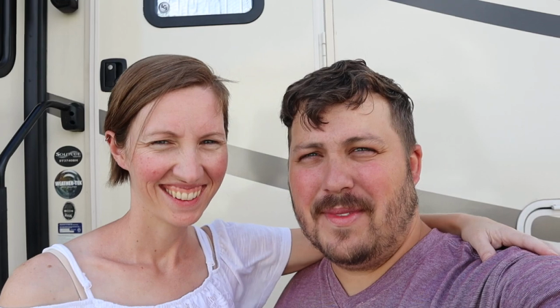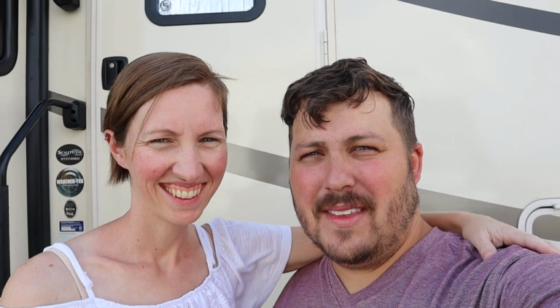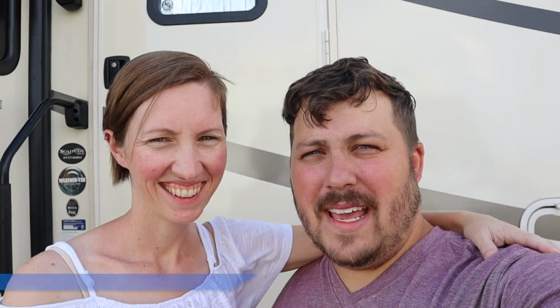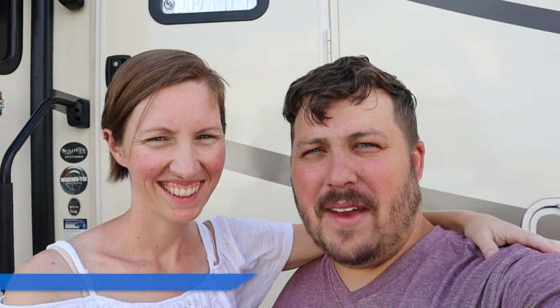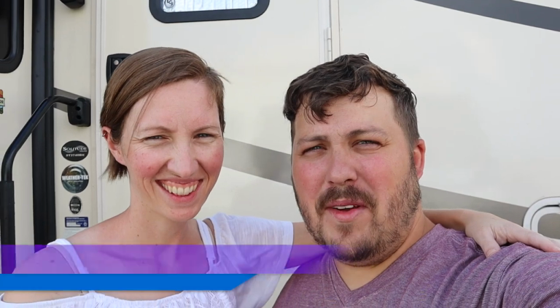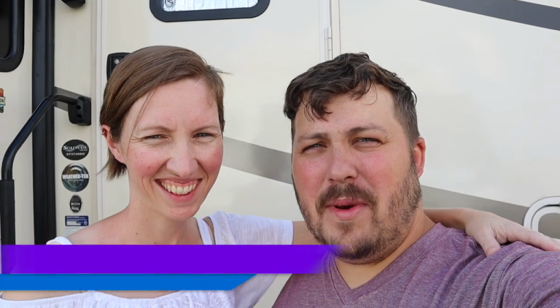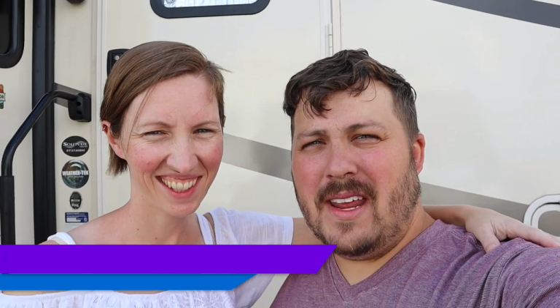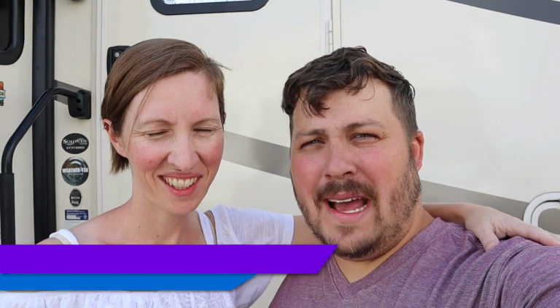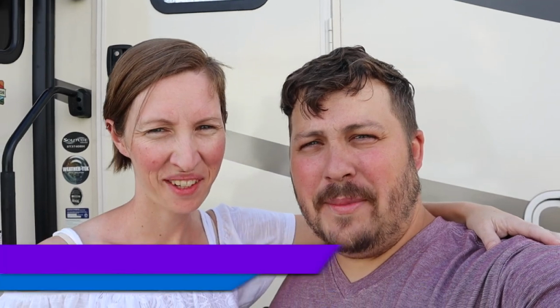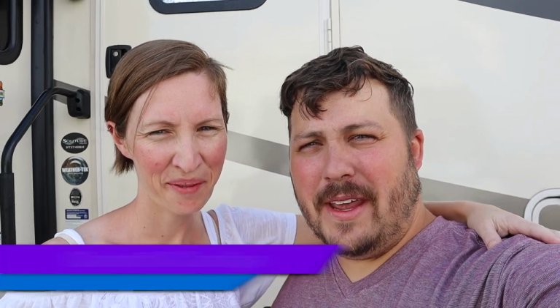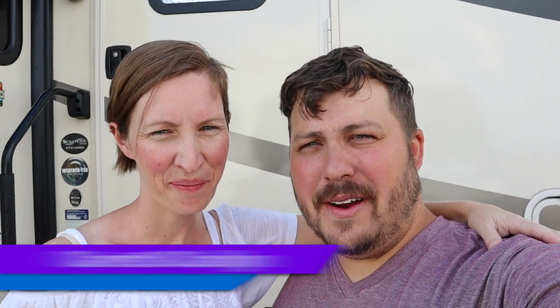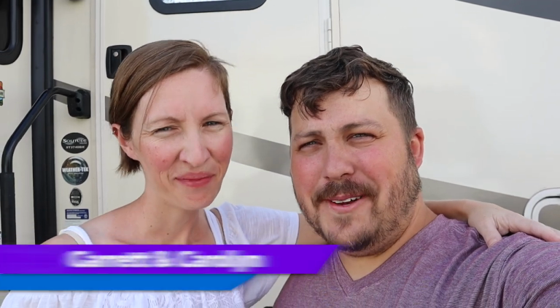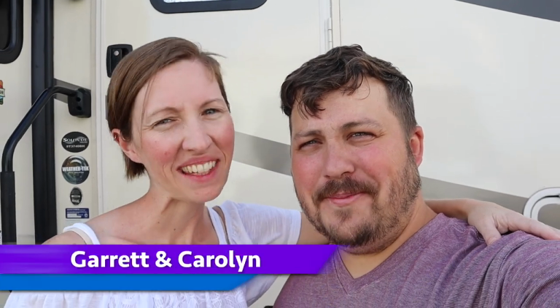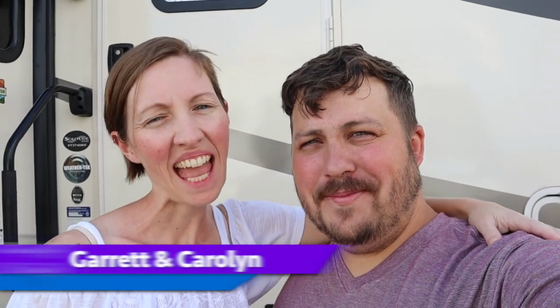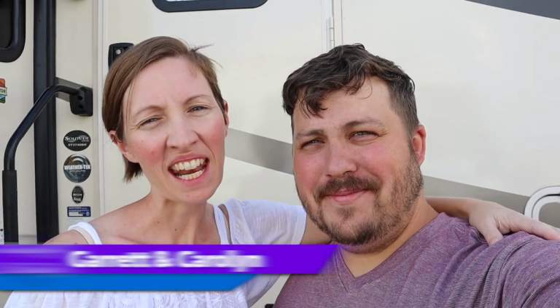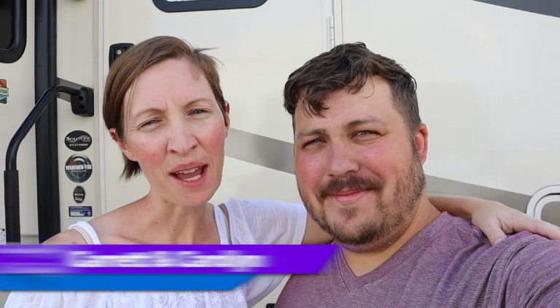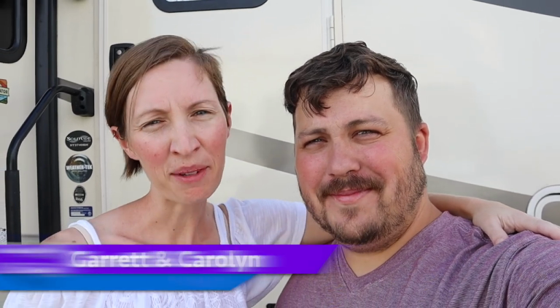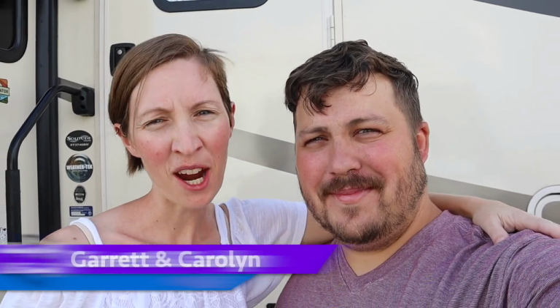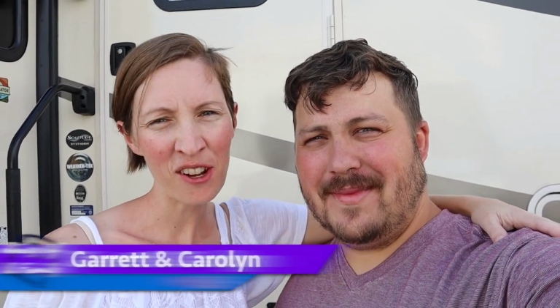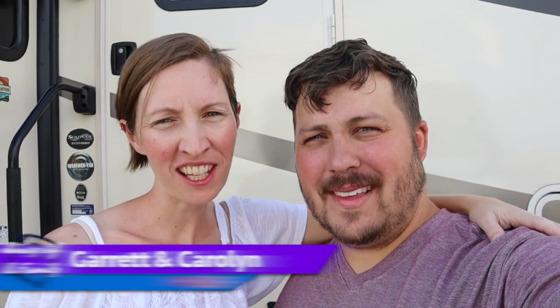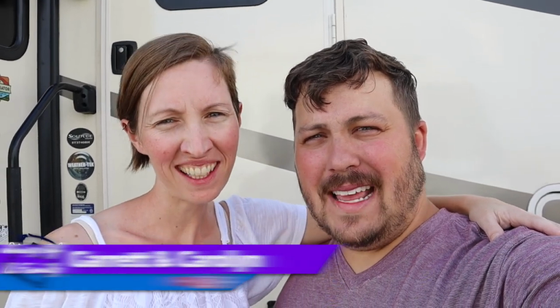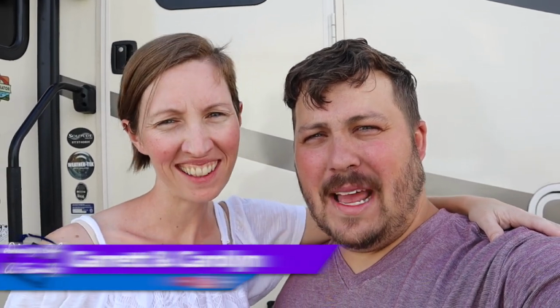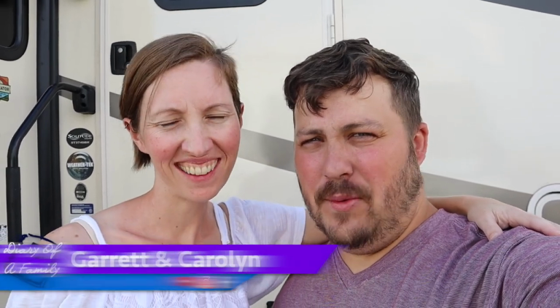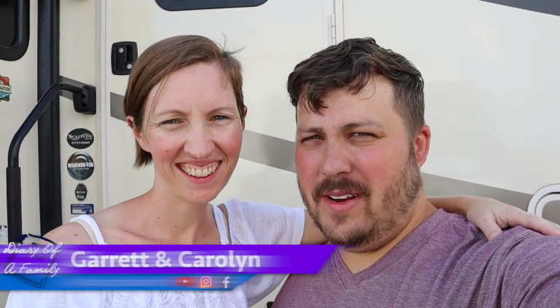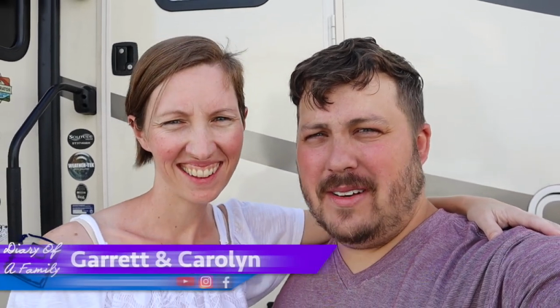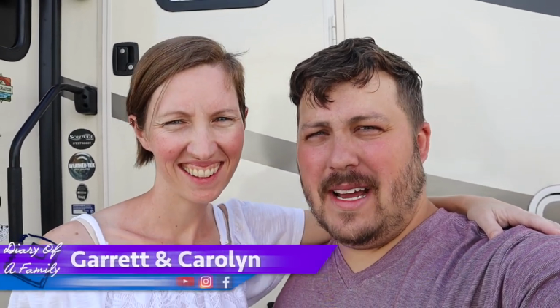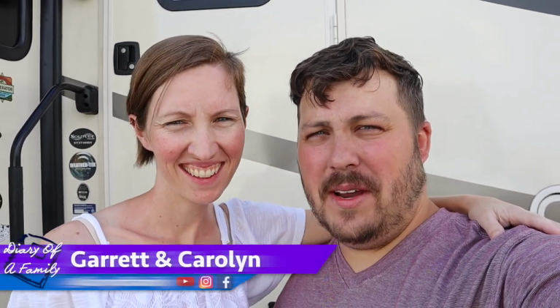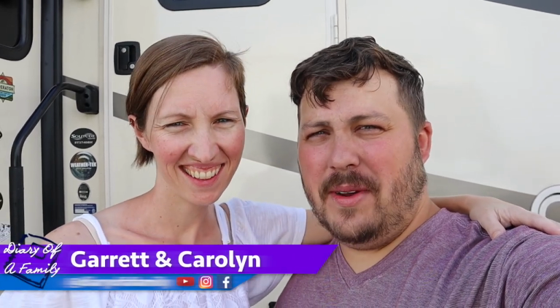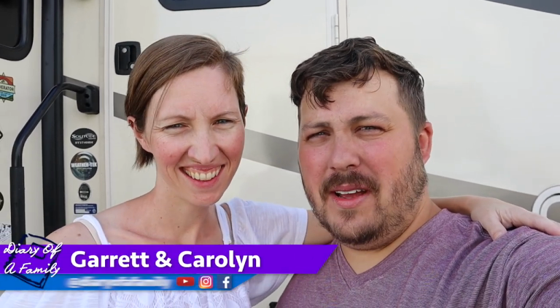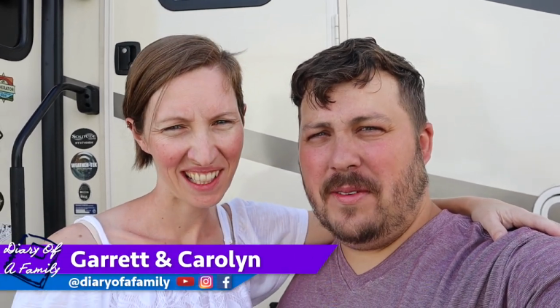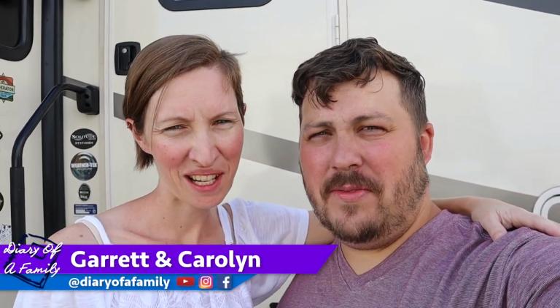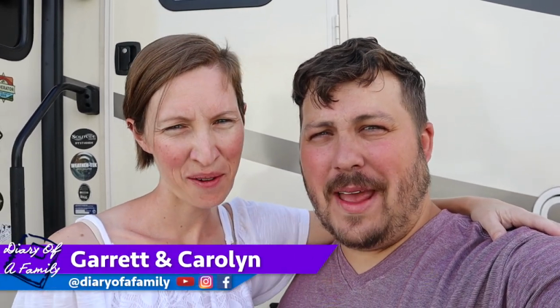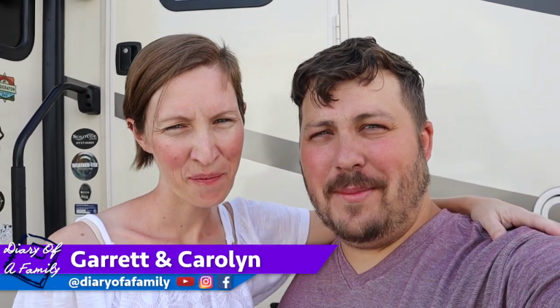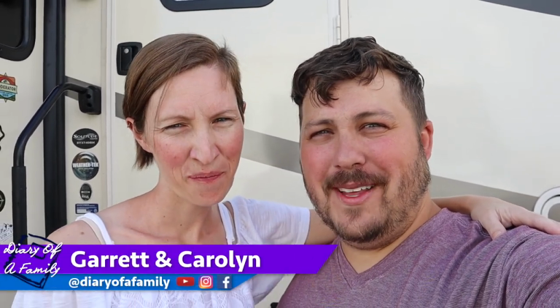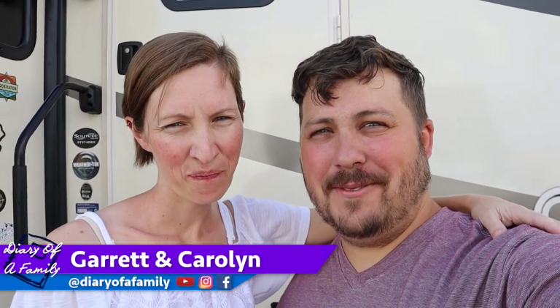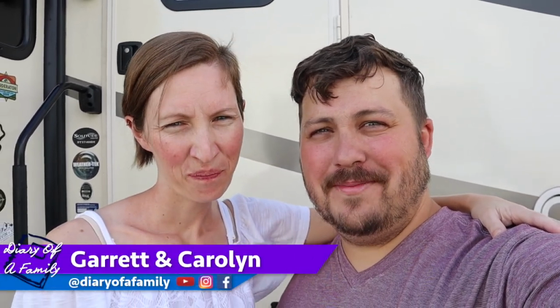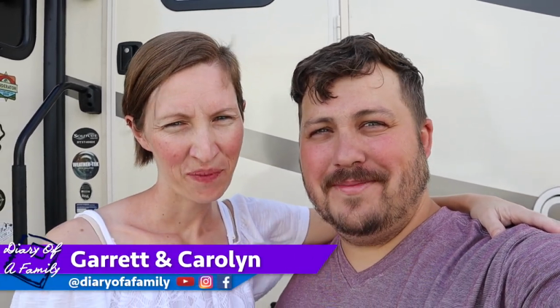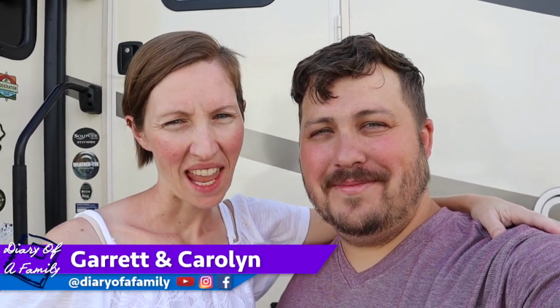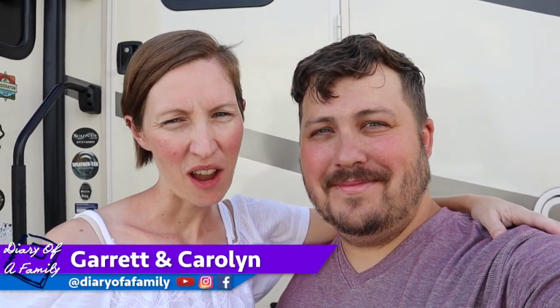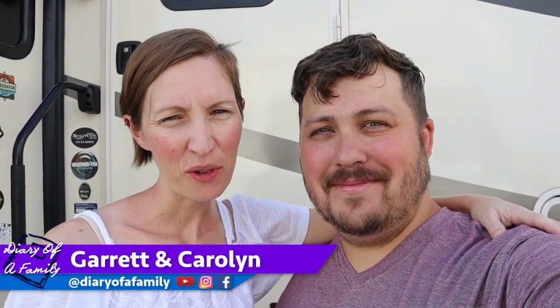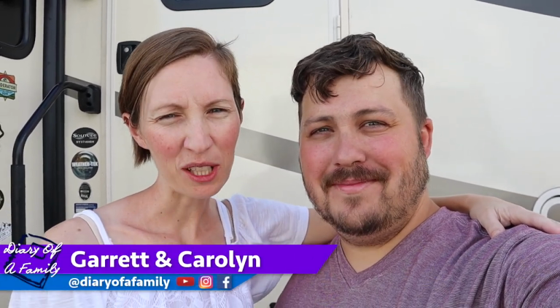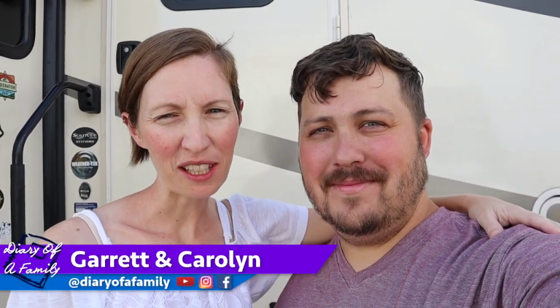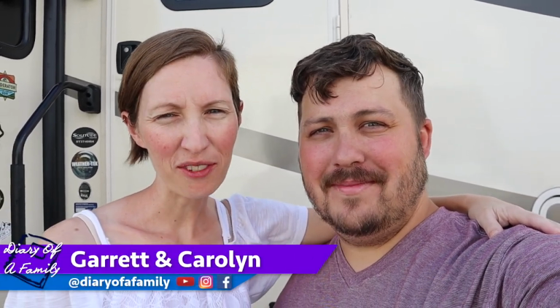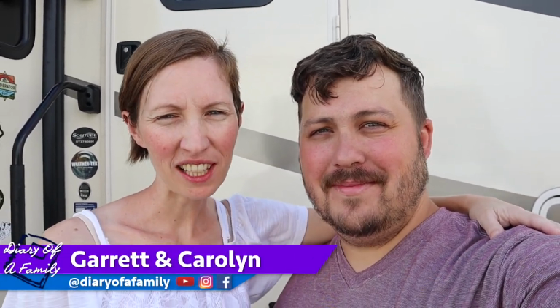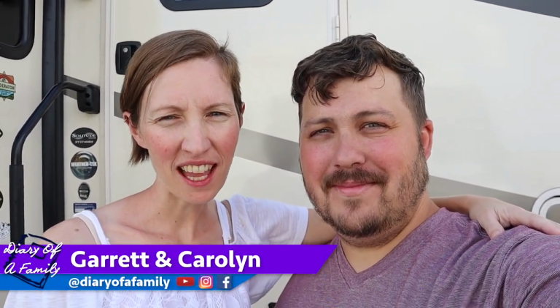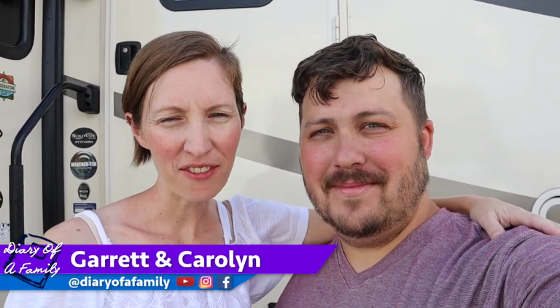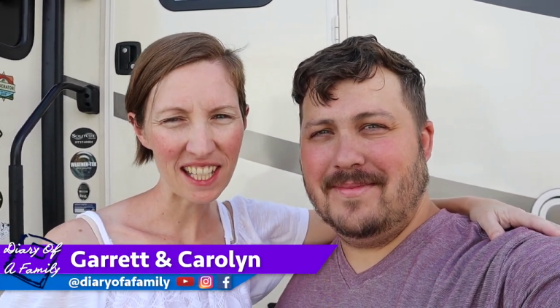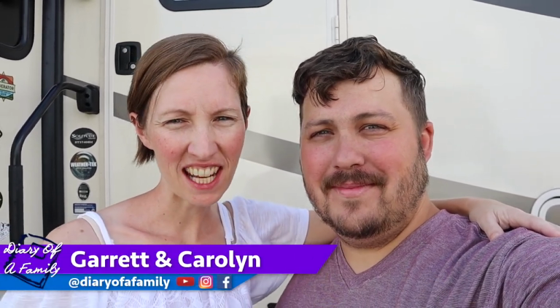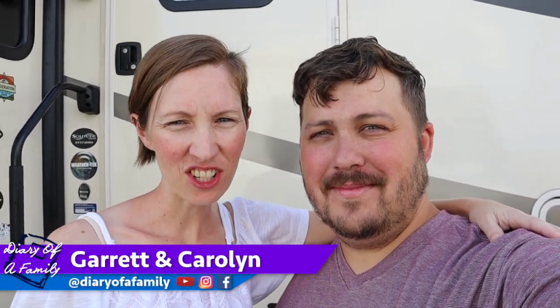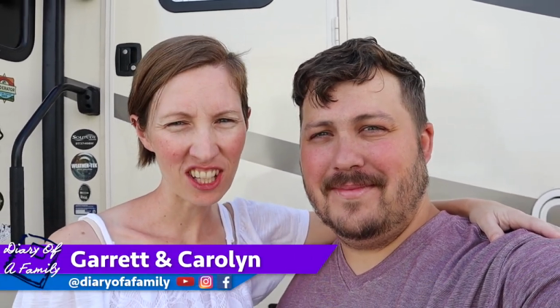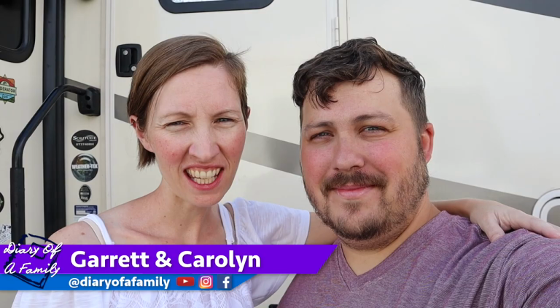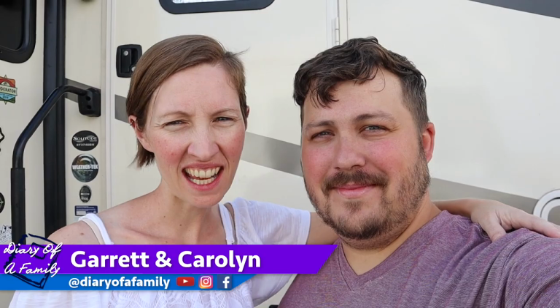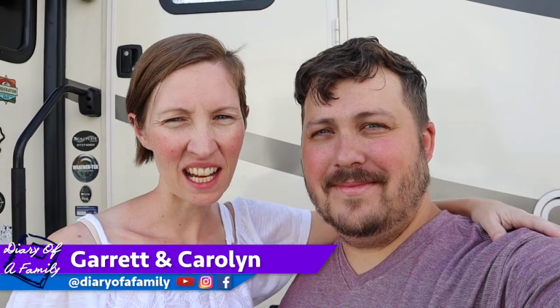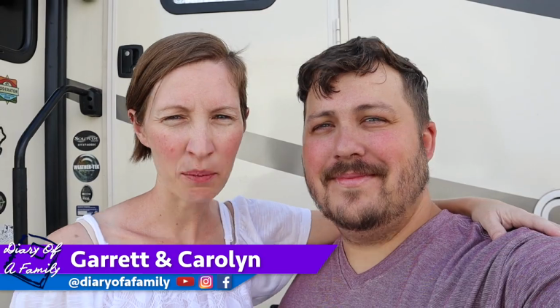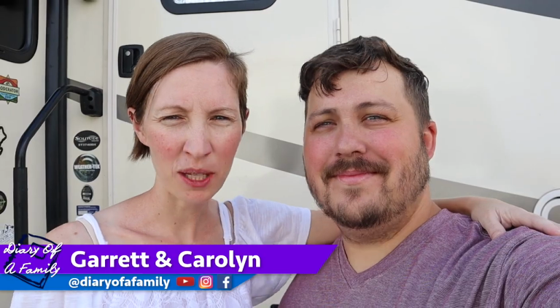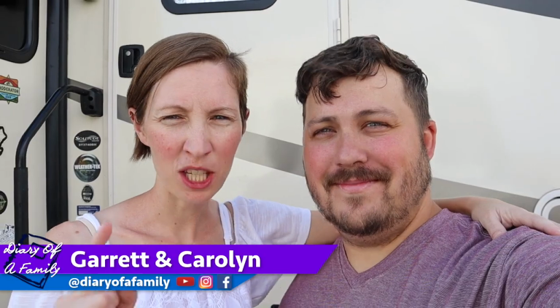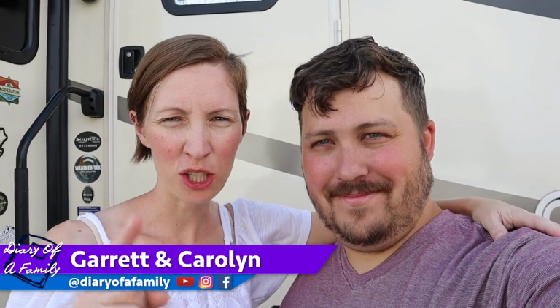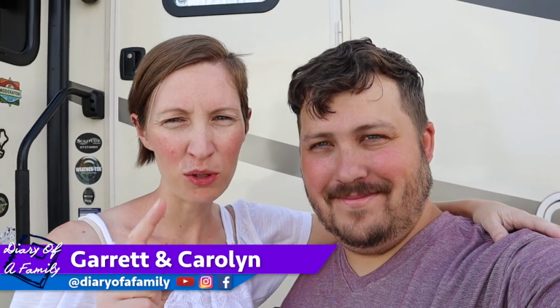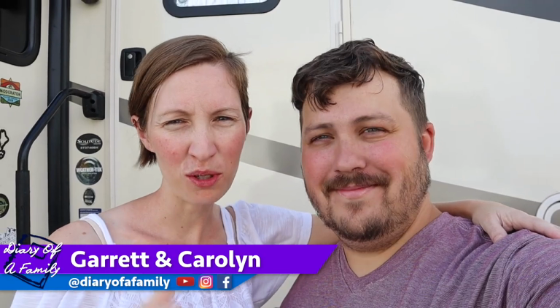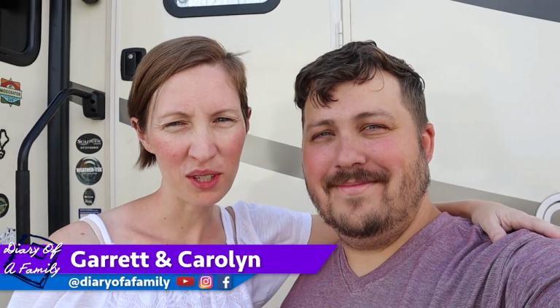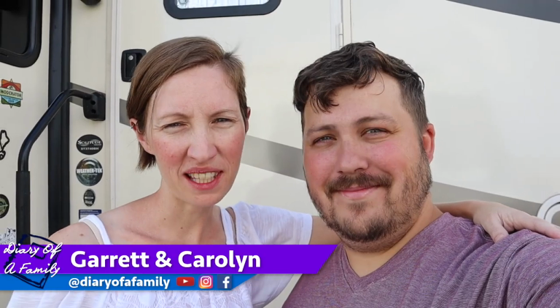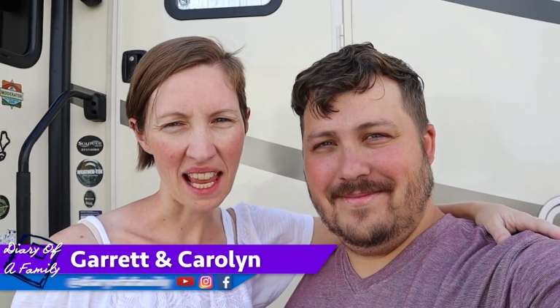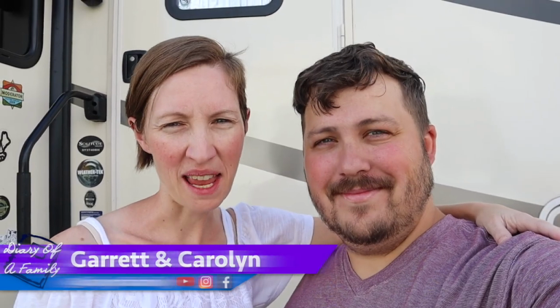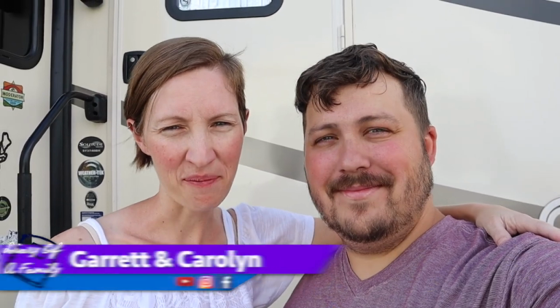Hey everybody, I'm Garrett and I'm Carolyn and we are Diary of a Family. We are living life intentionally and helping you do the same.